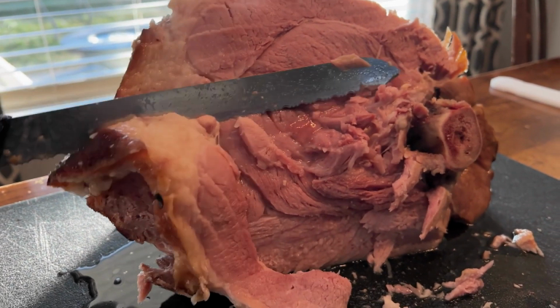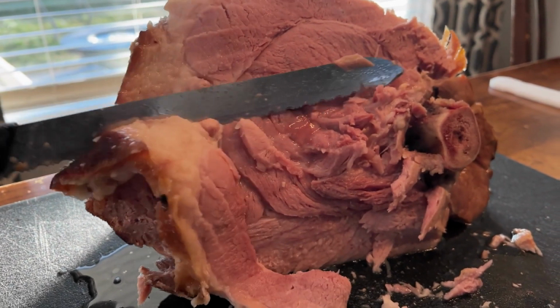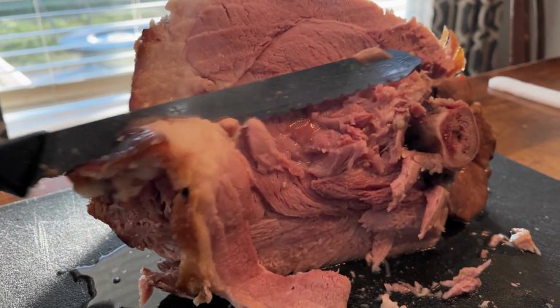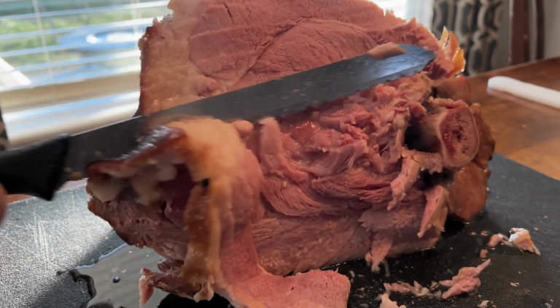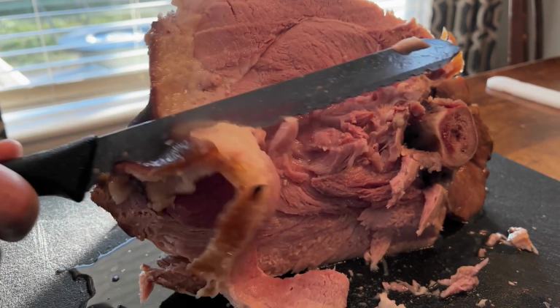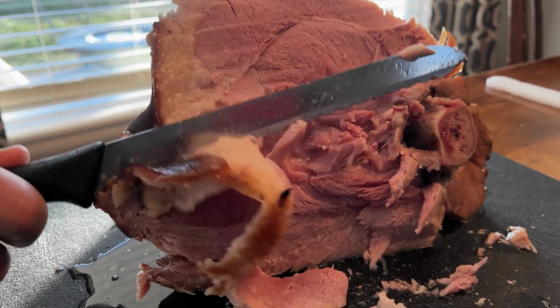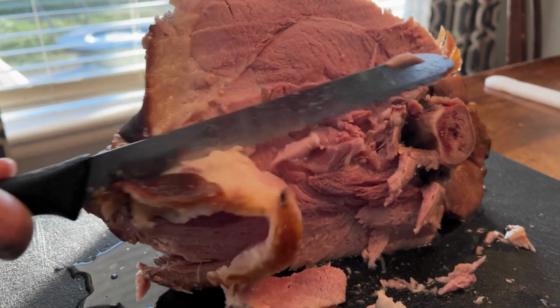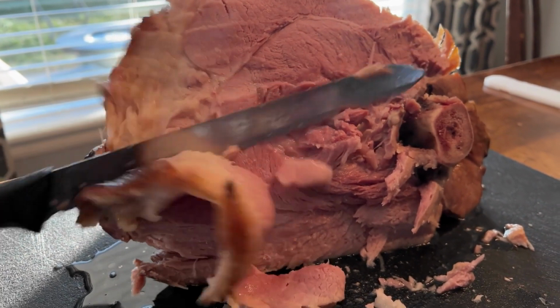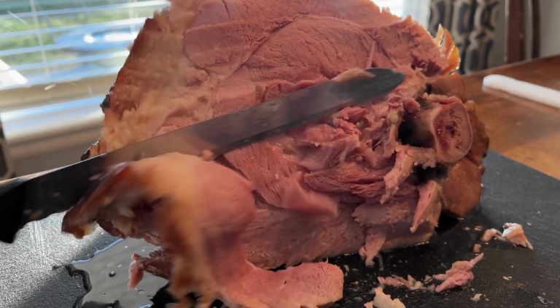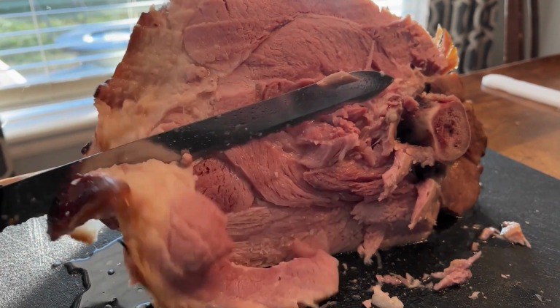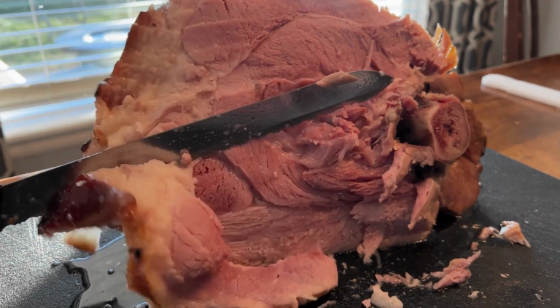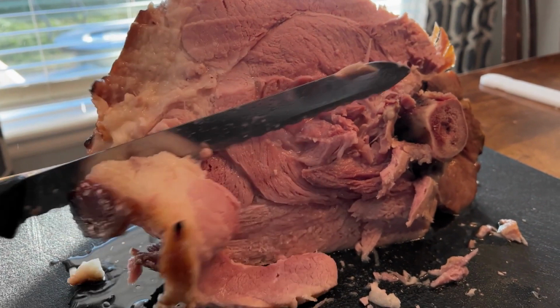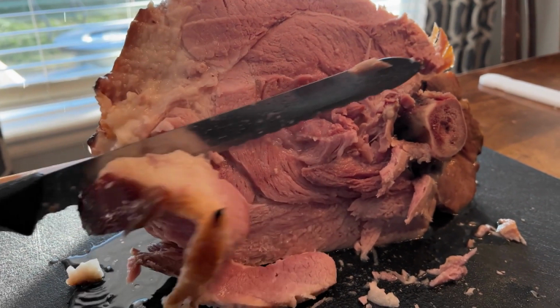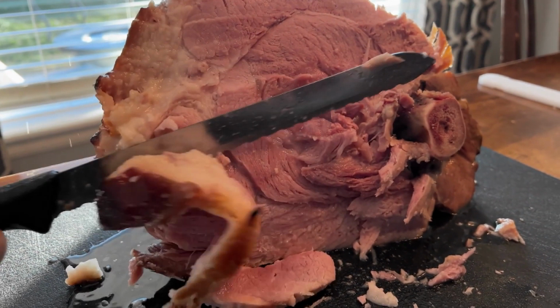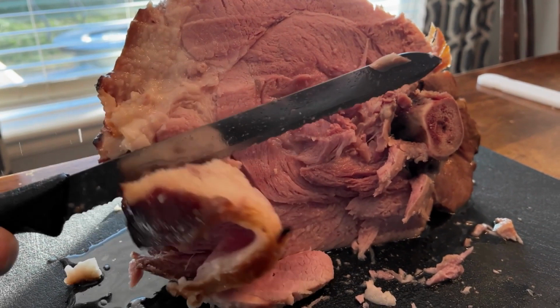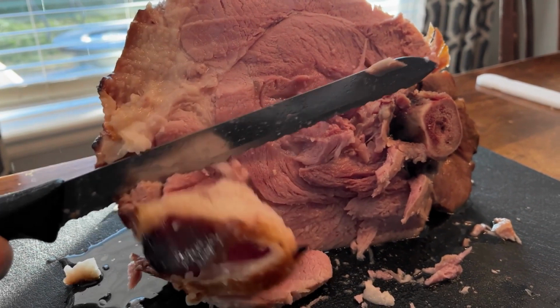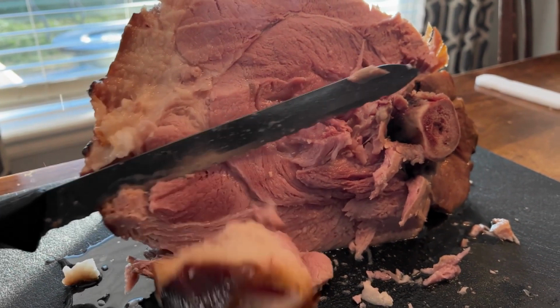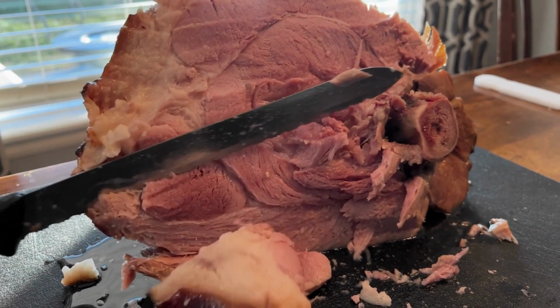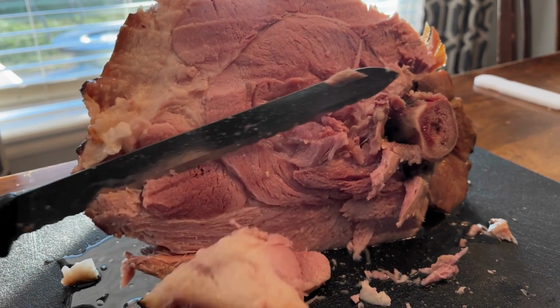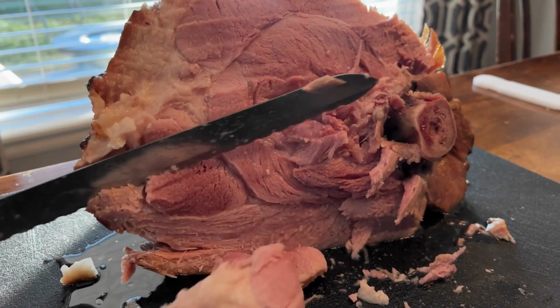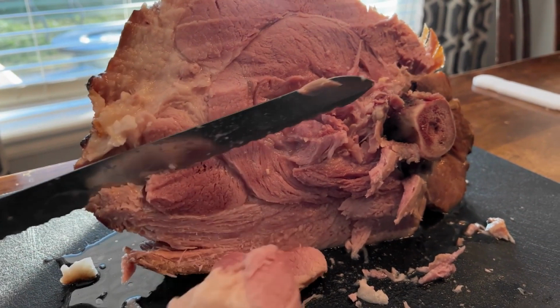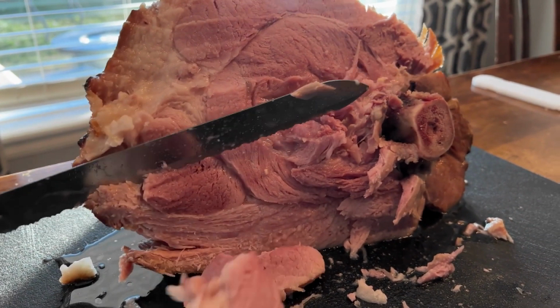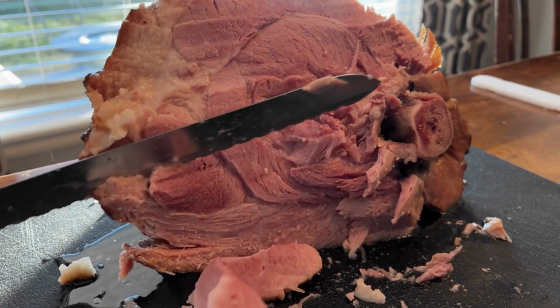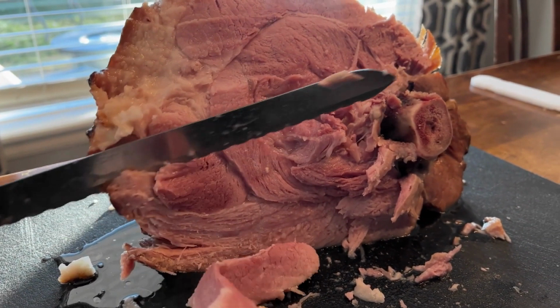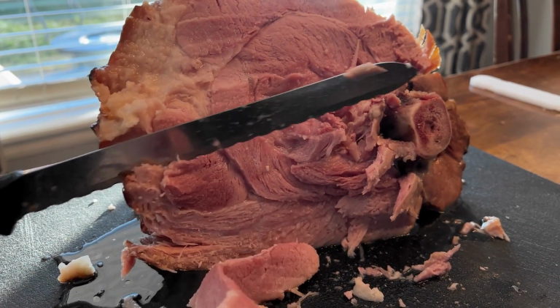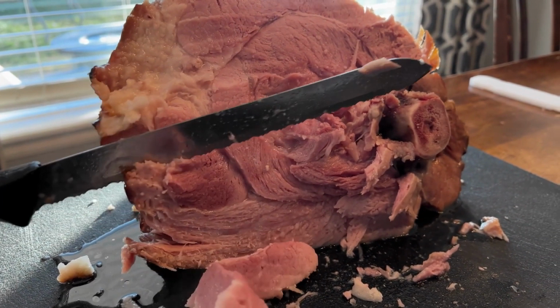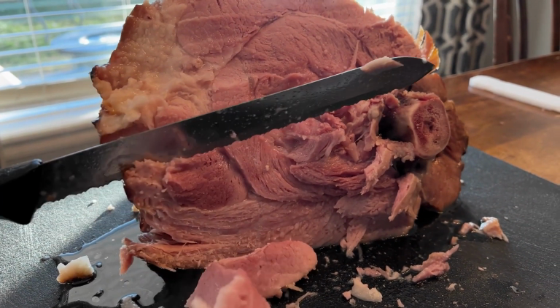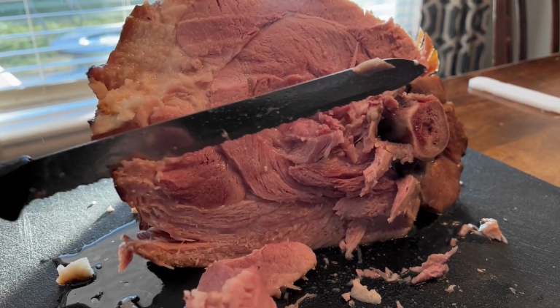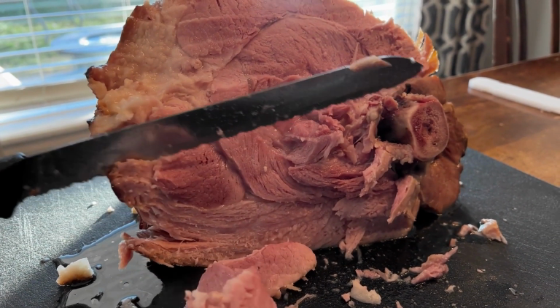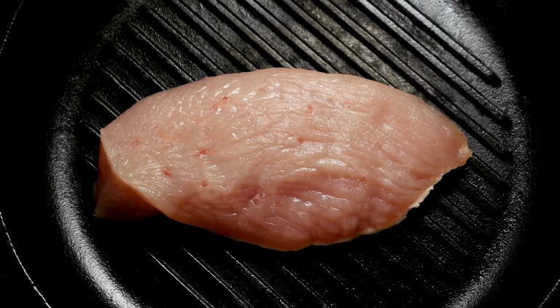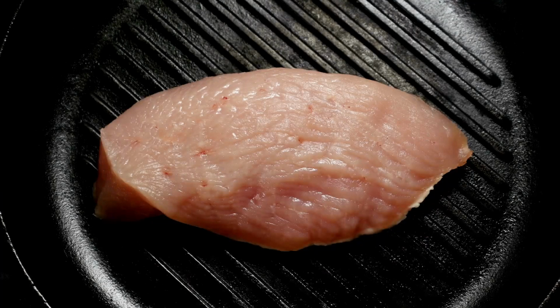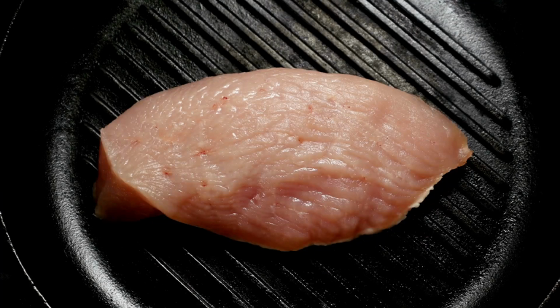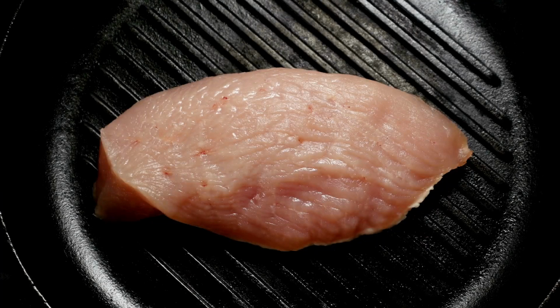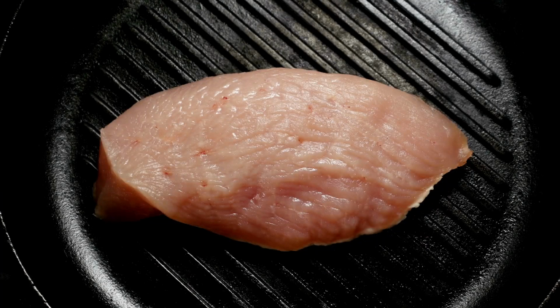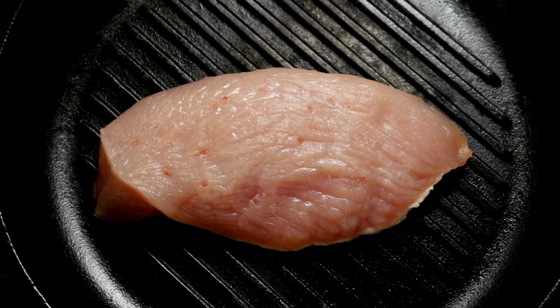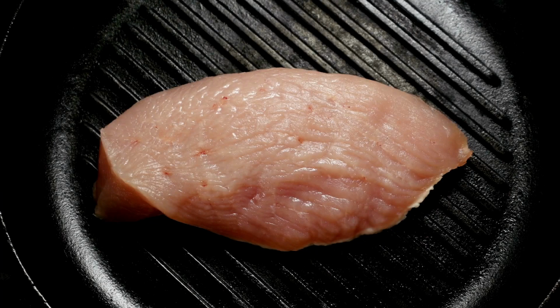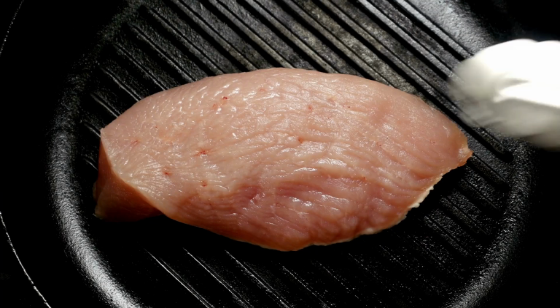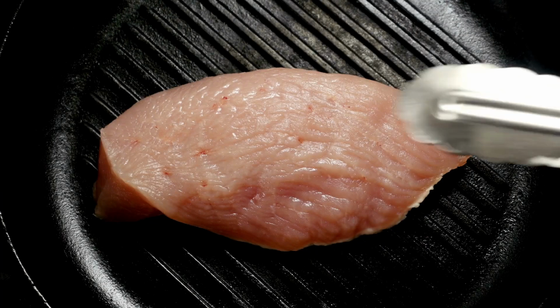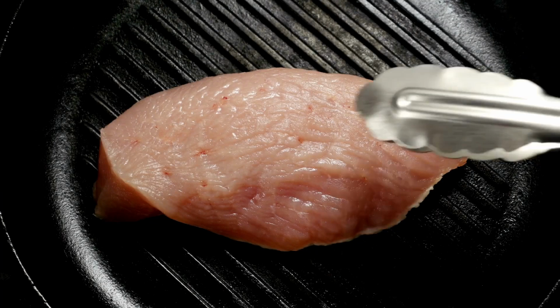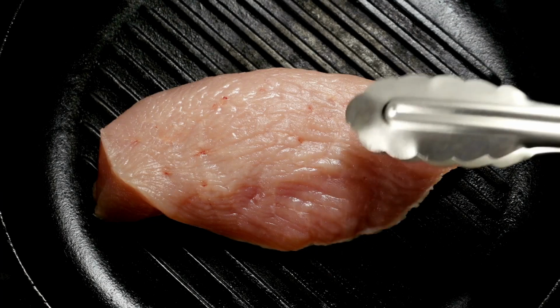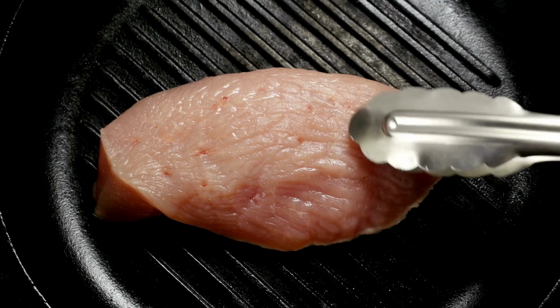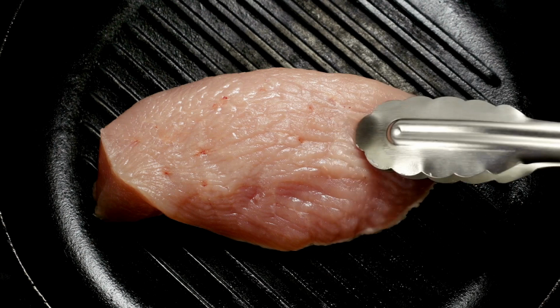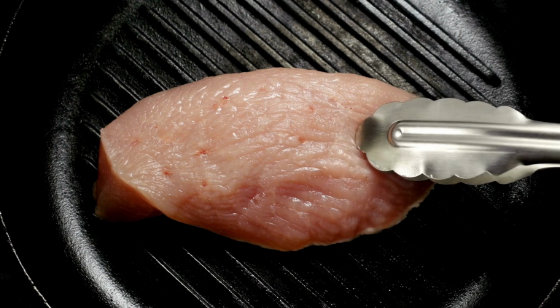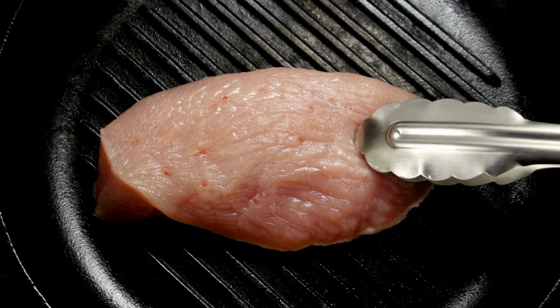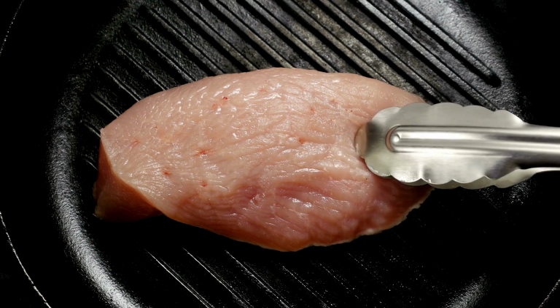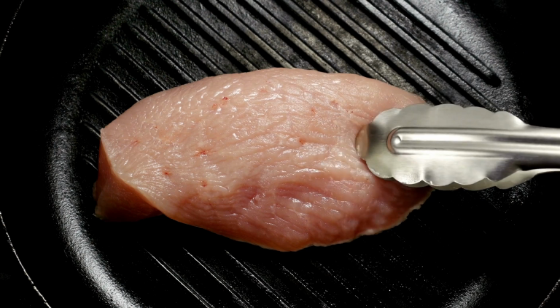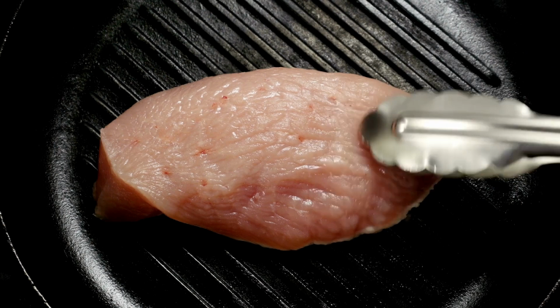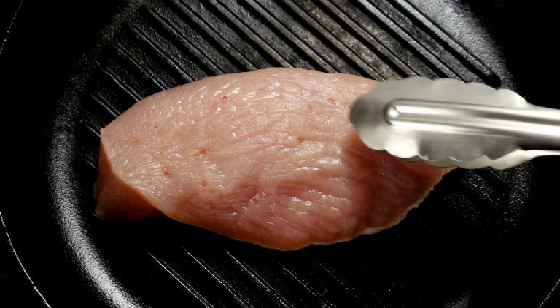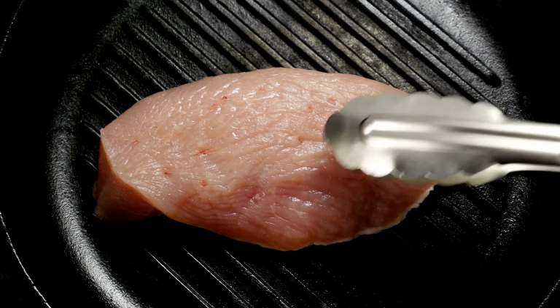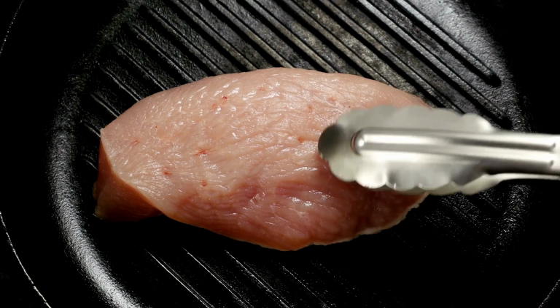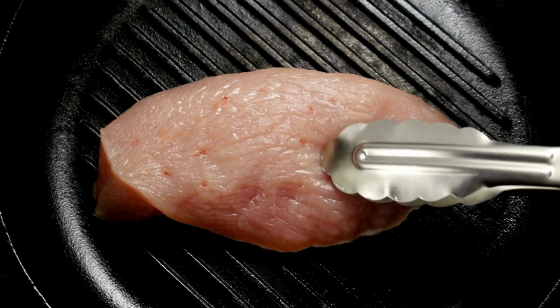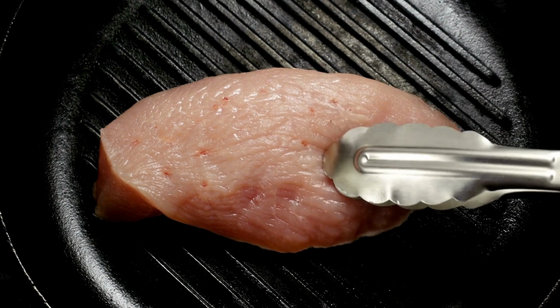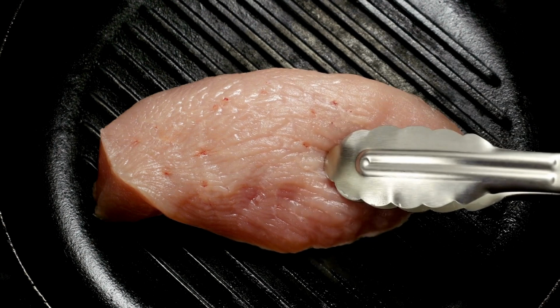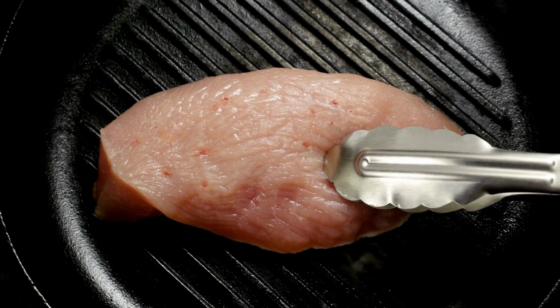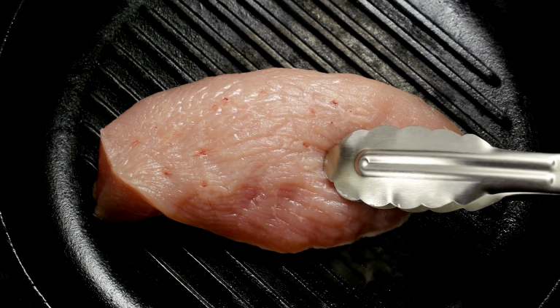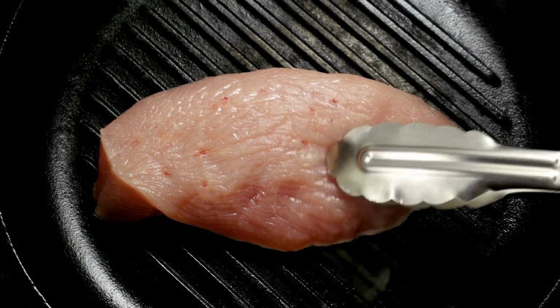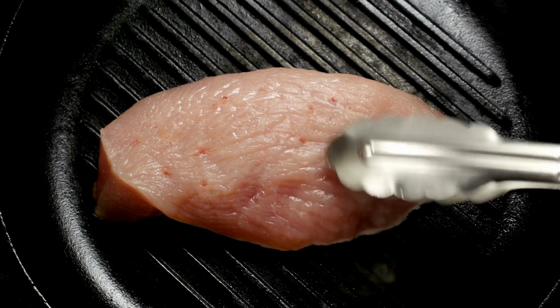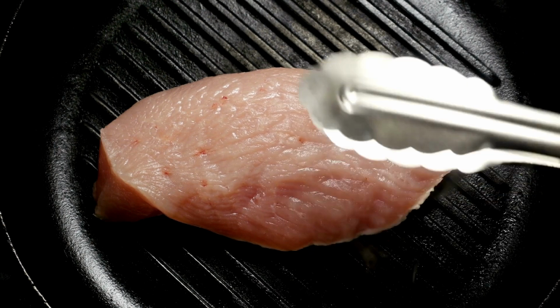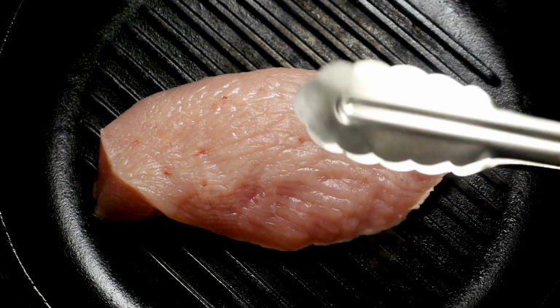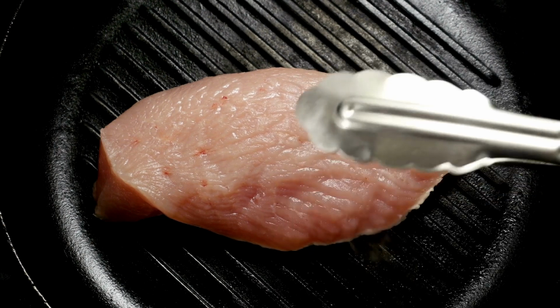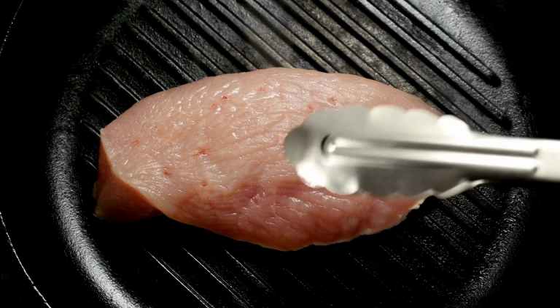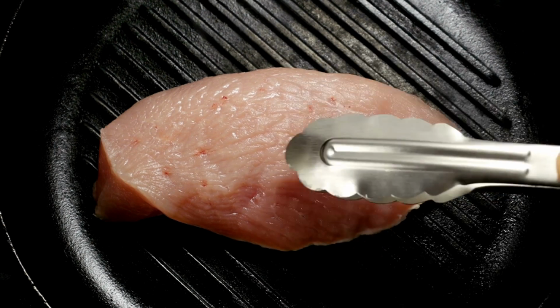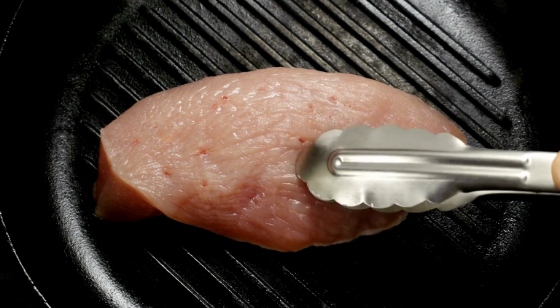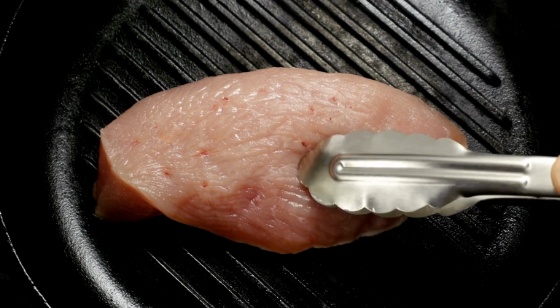This recipe is quick and easy to make because you don't have to watch your twice smoked ham as it cooks on your pellet grill.